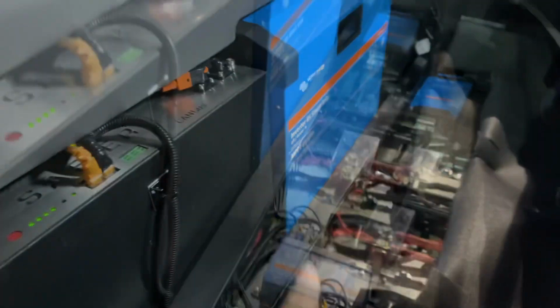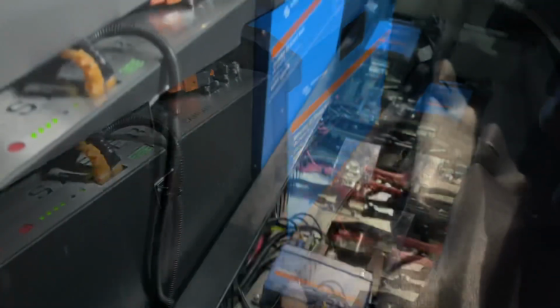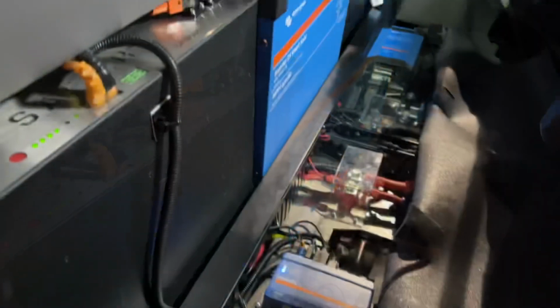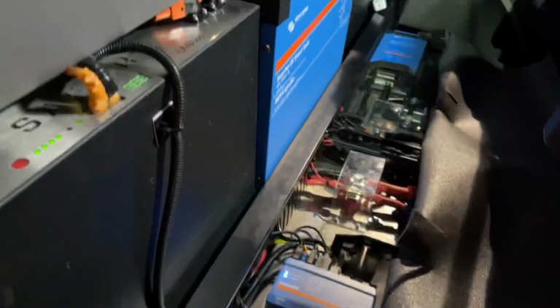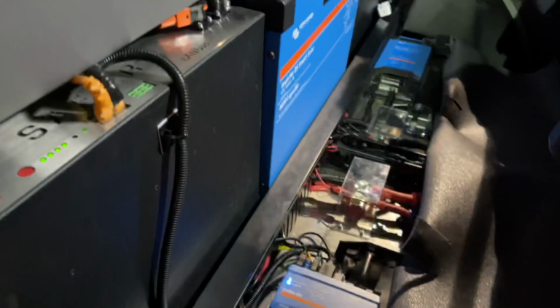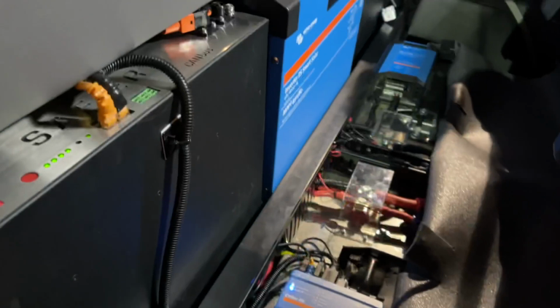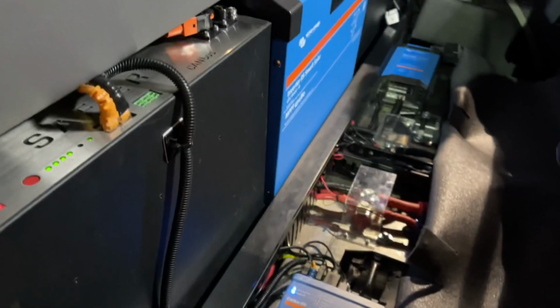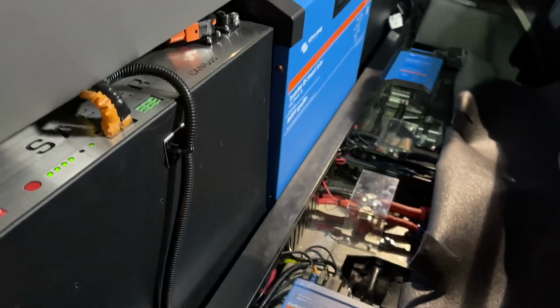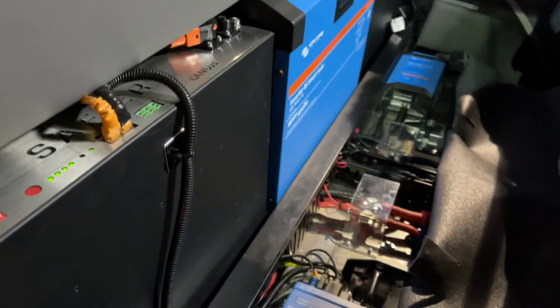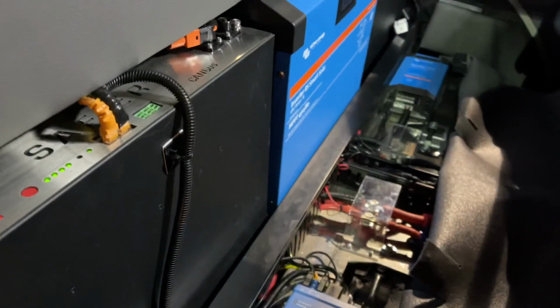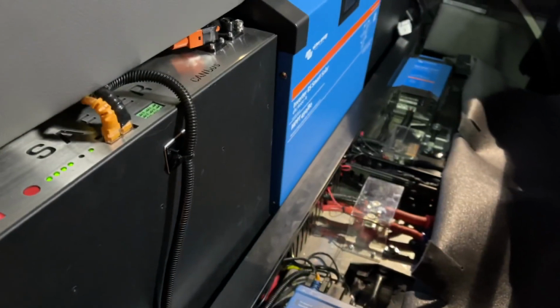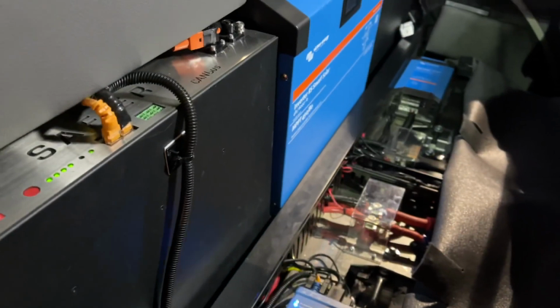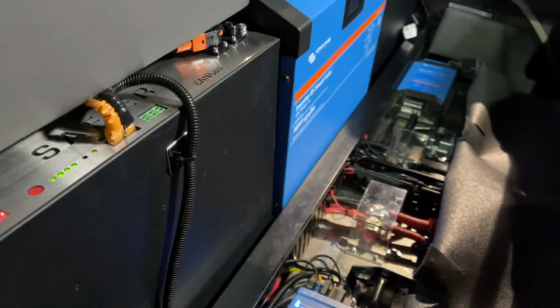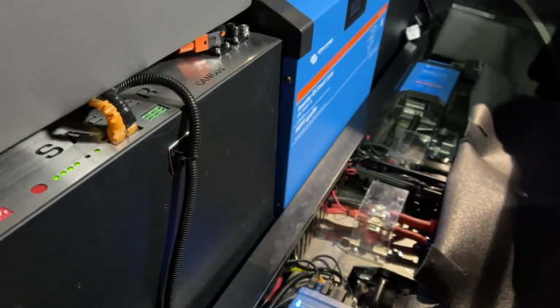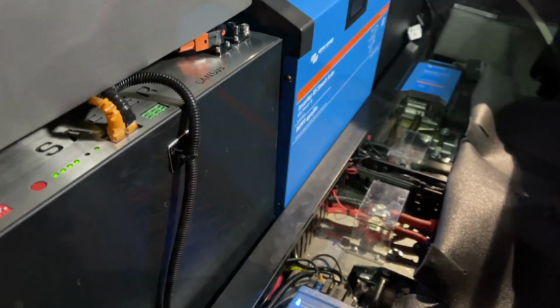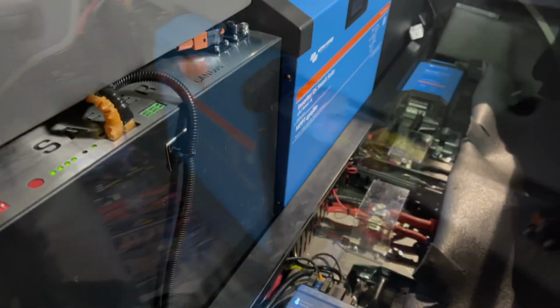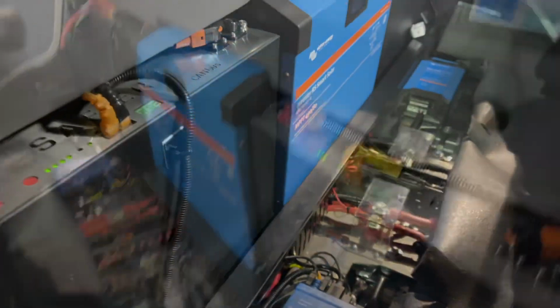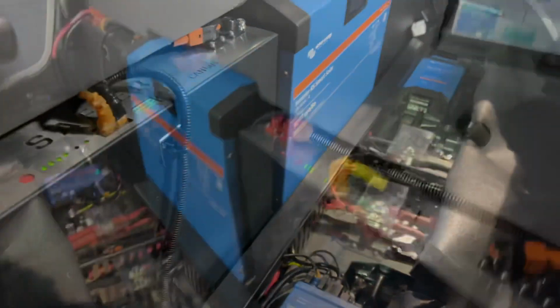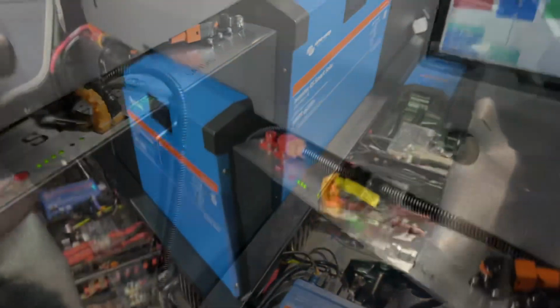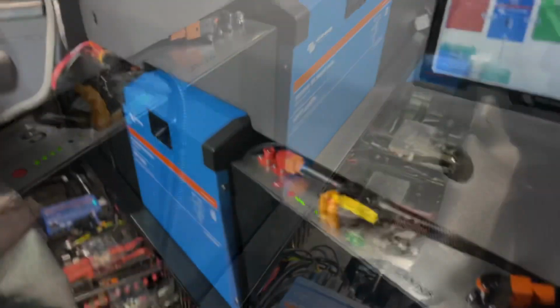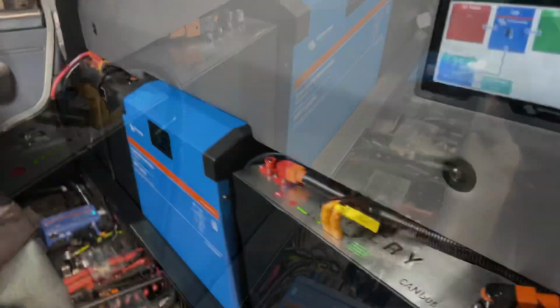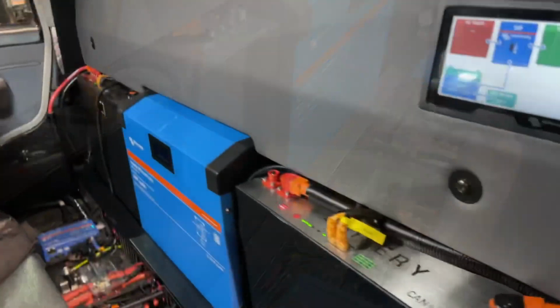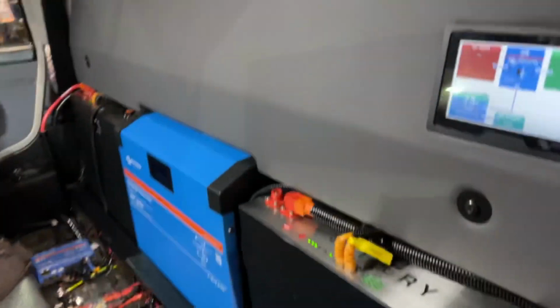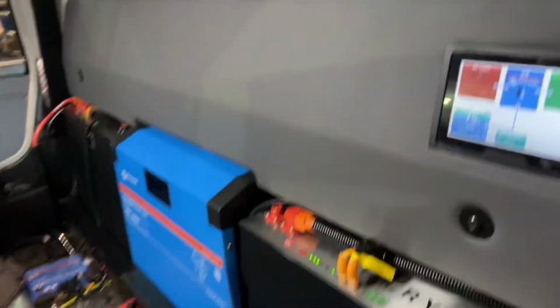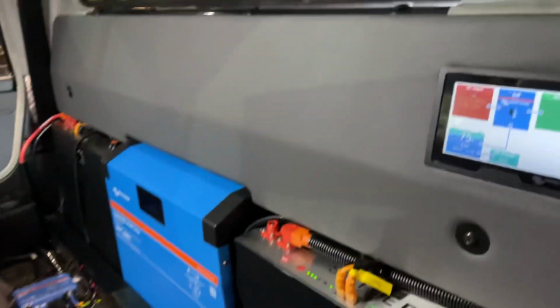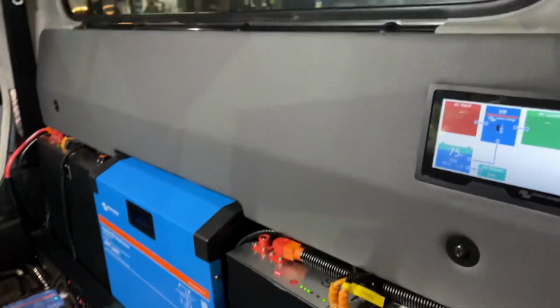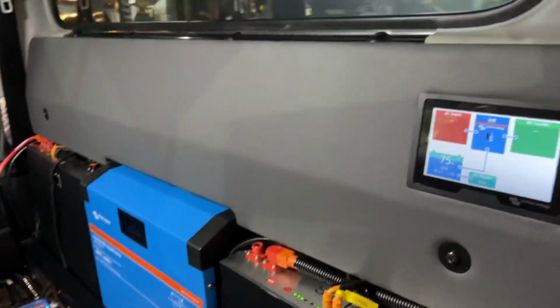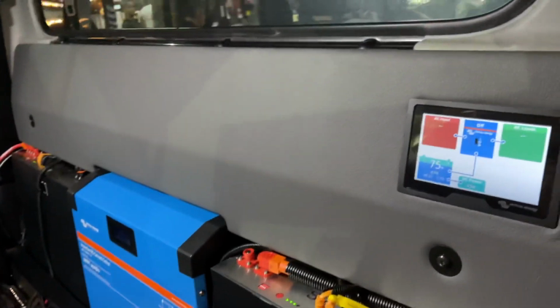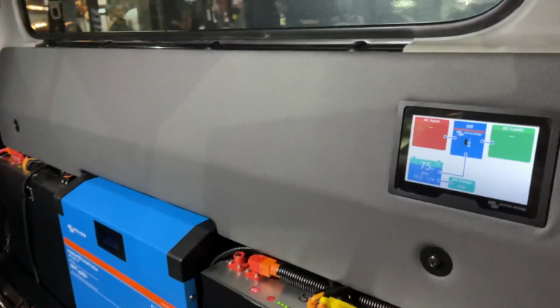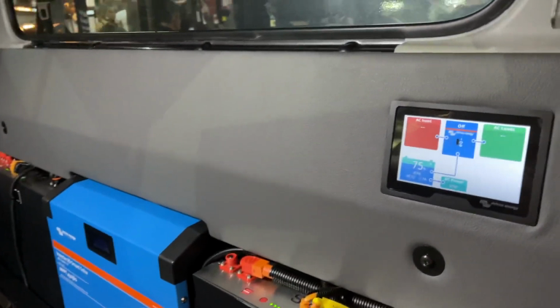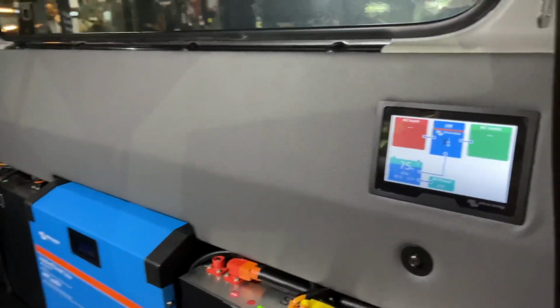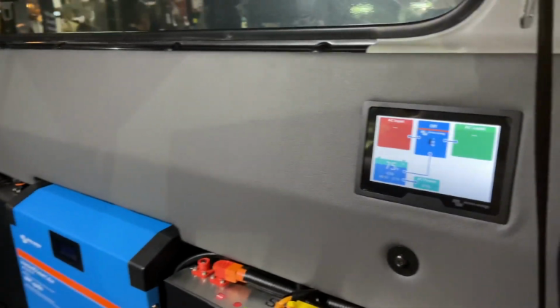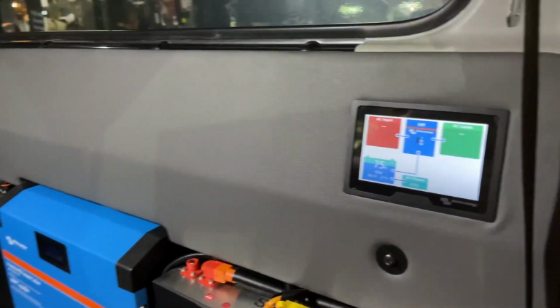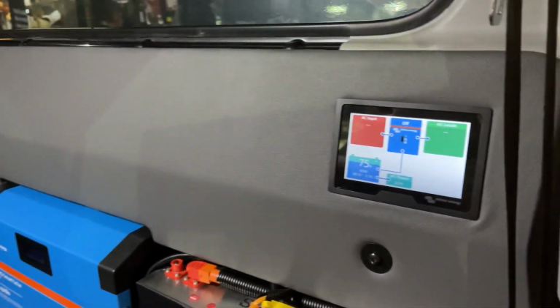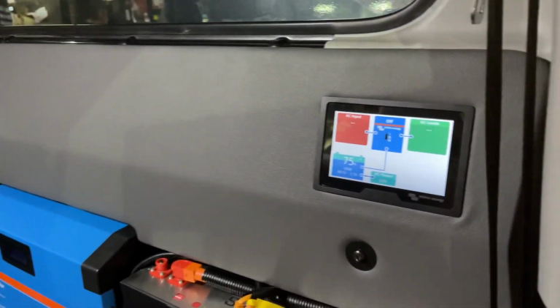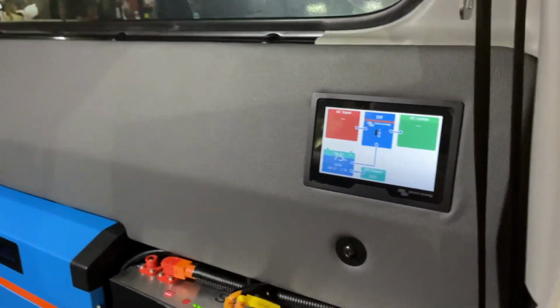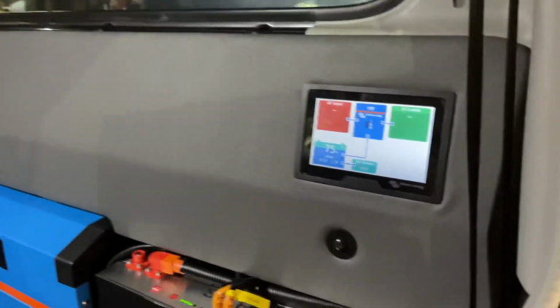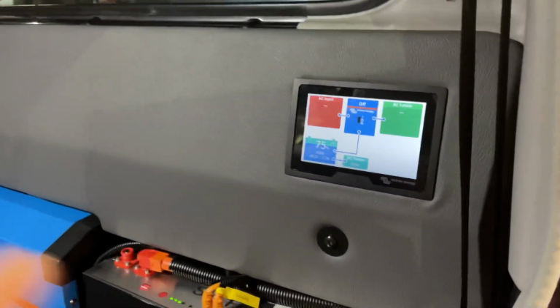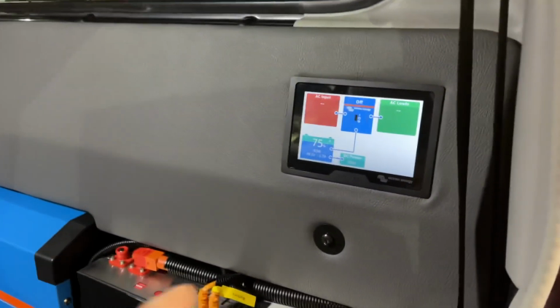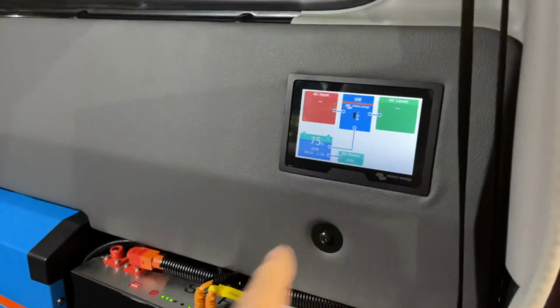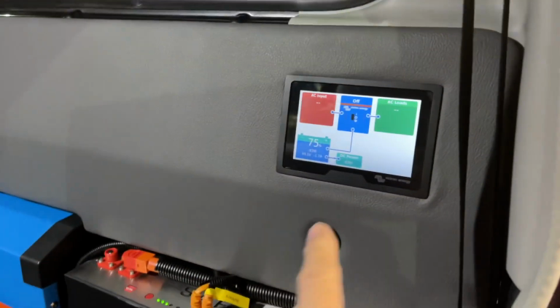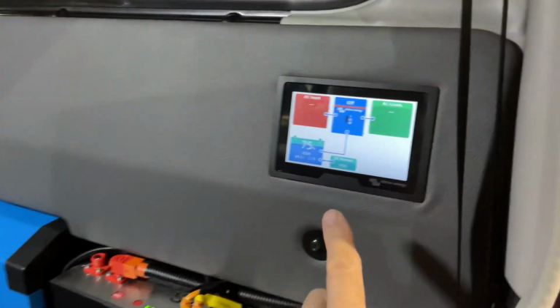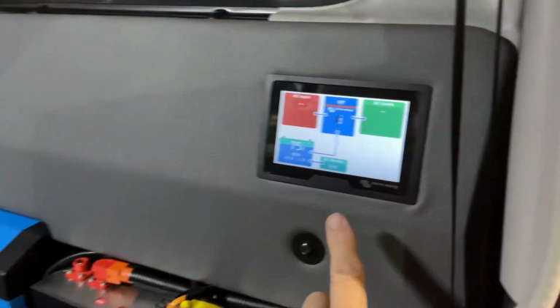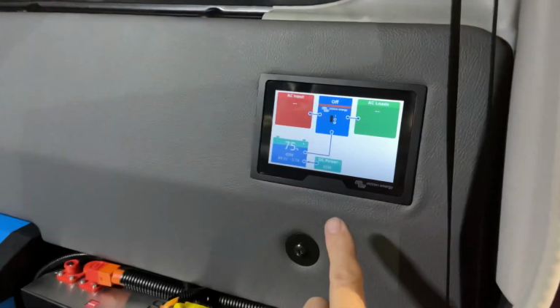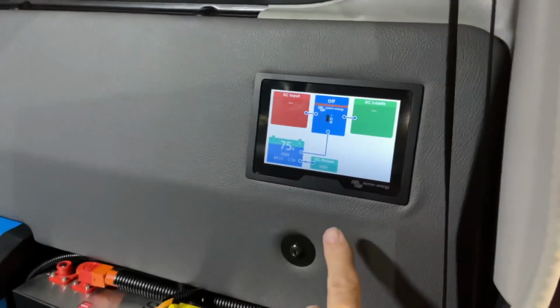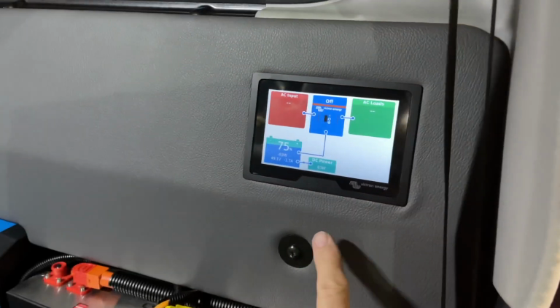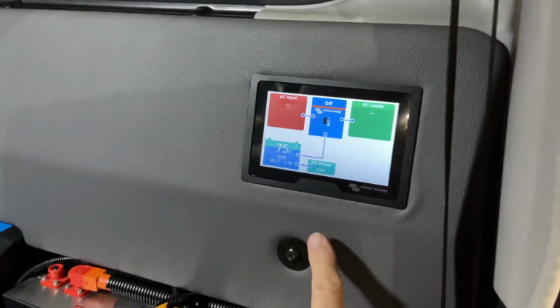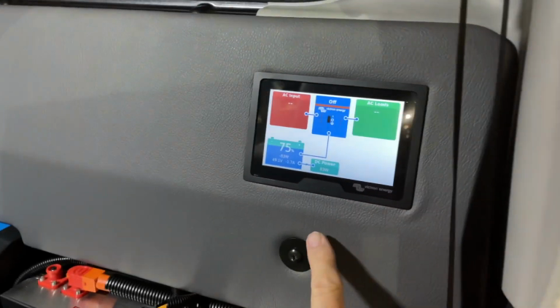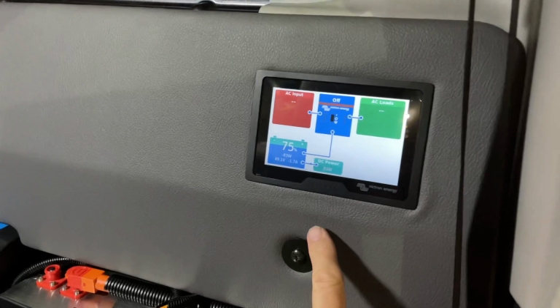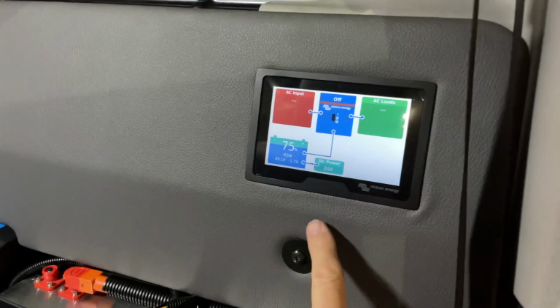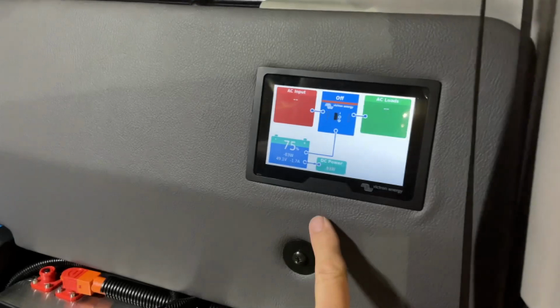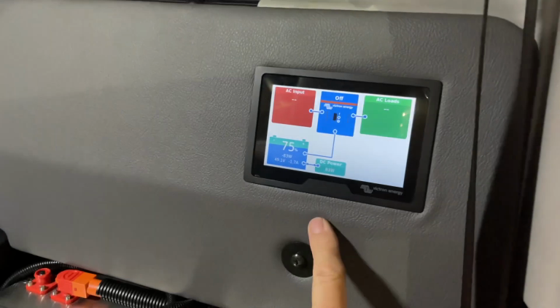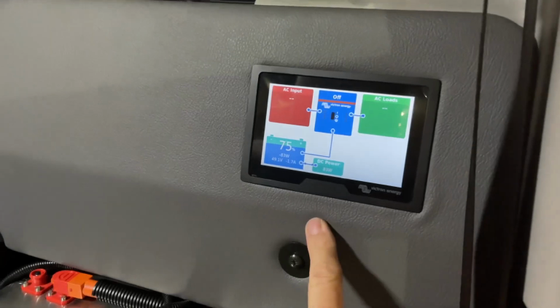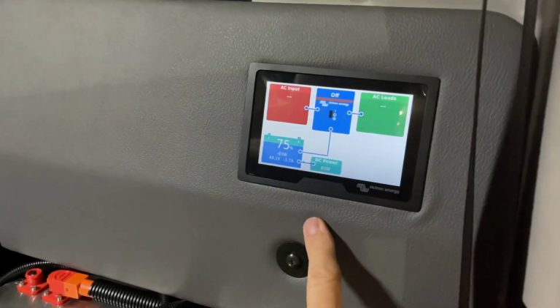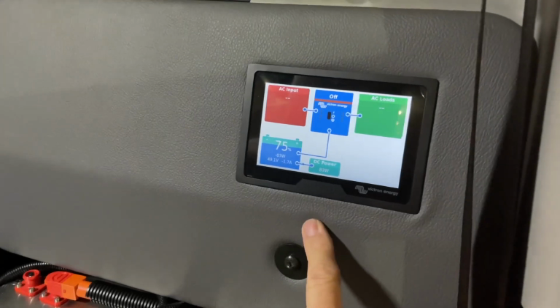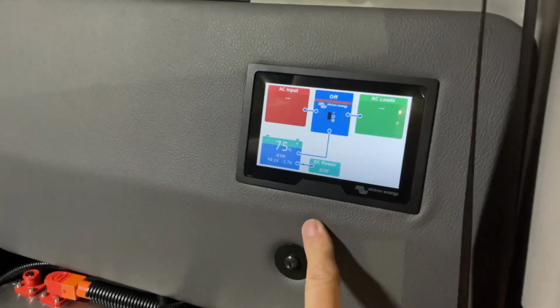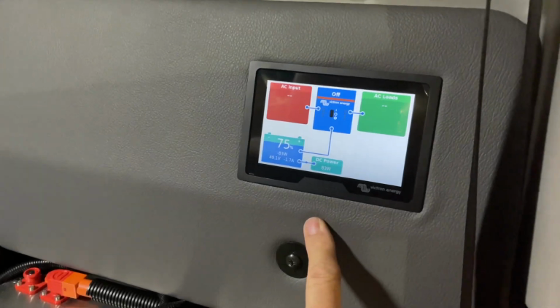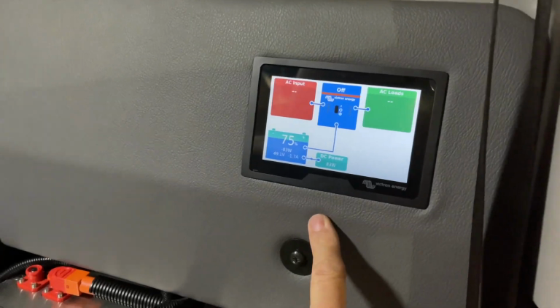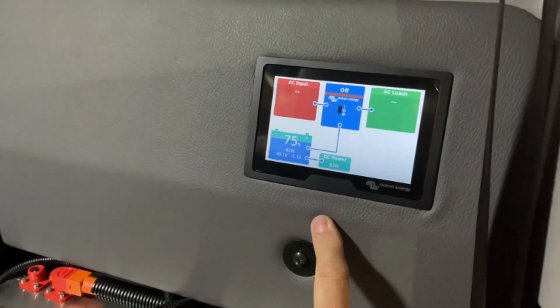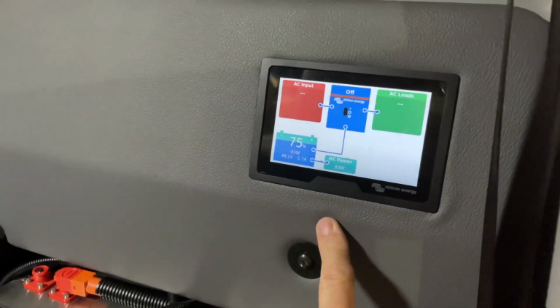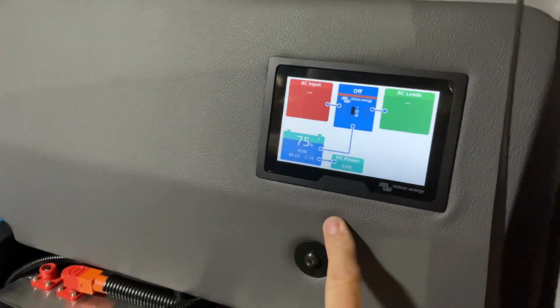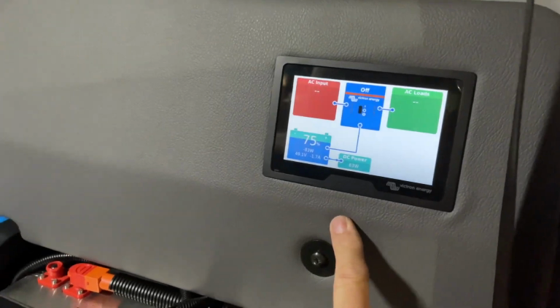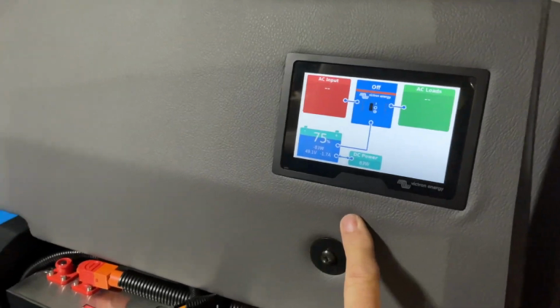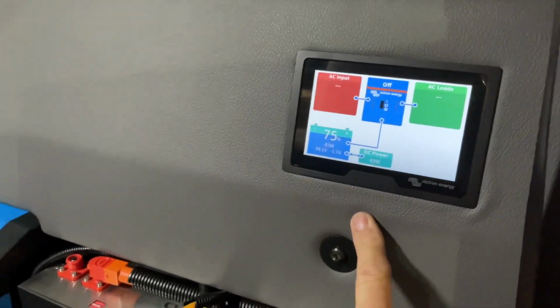Let's go around the other side and have a look at the display. In this 79 series, the display panel is in the headboard — pretty neat.